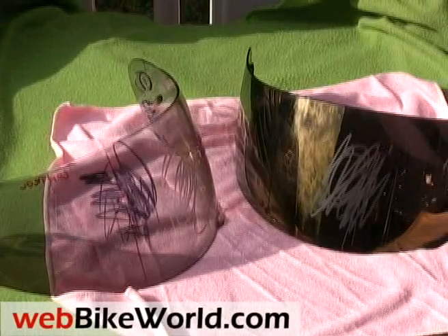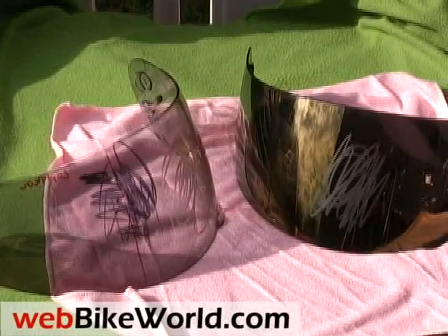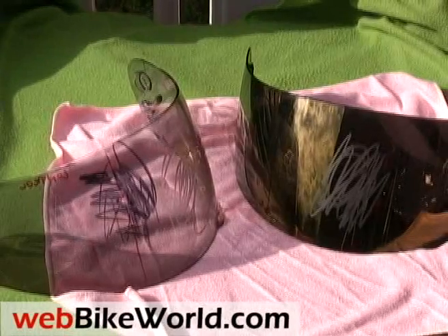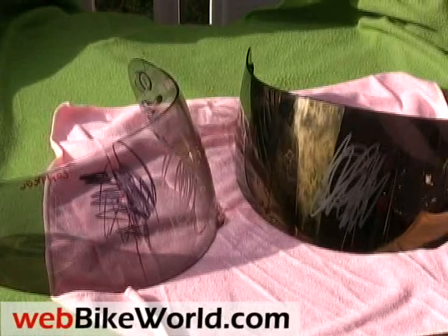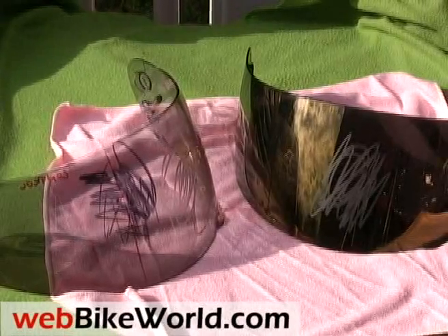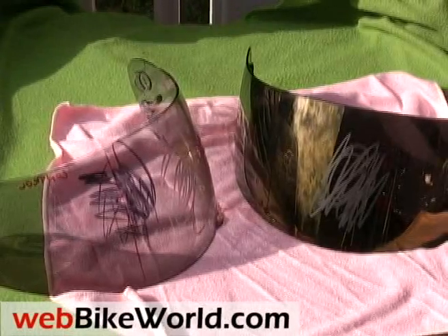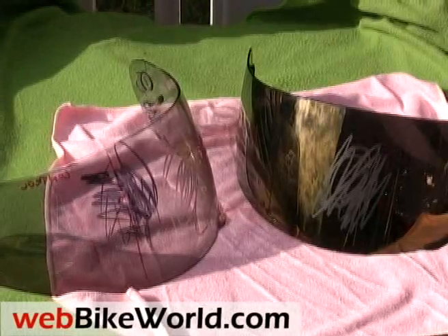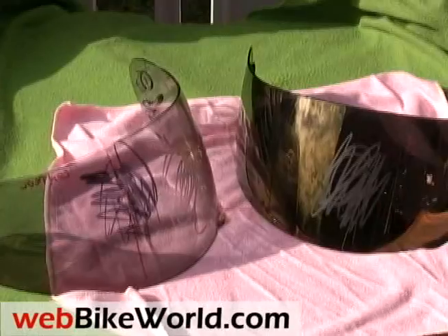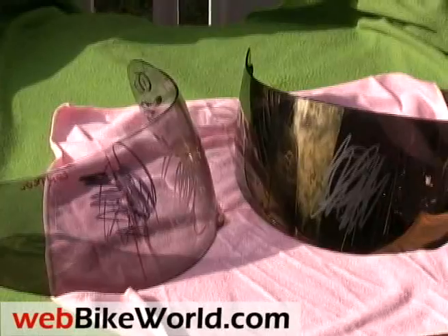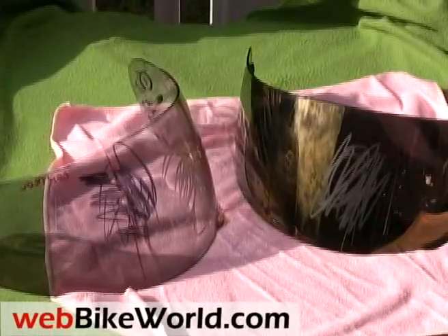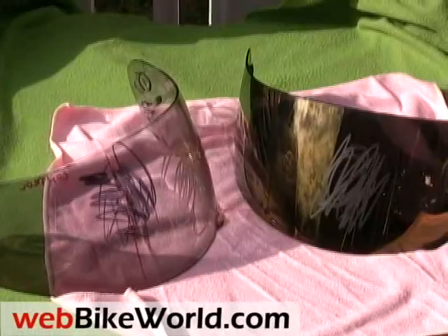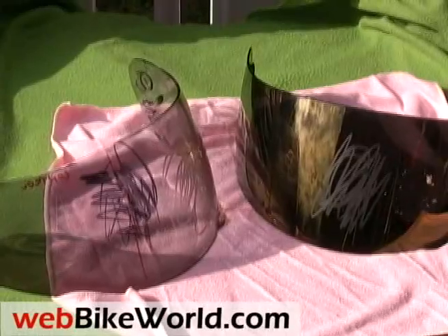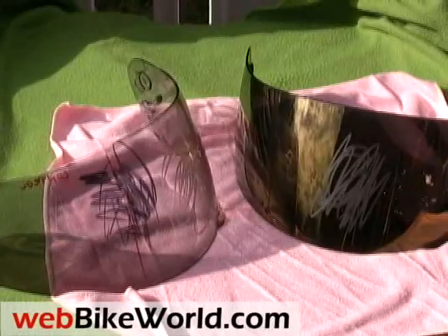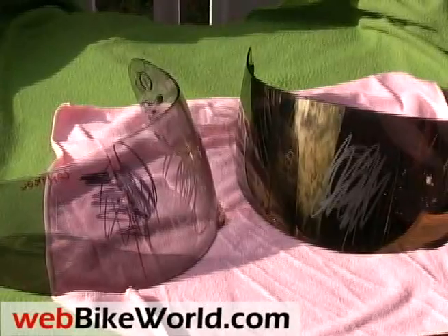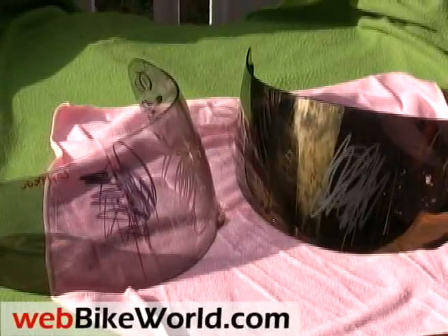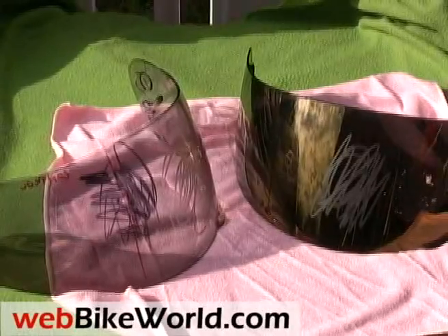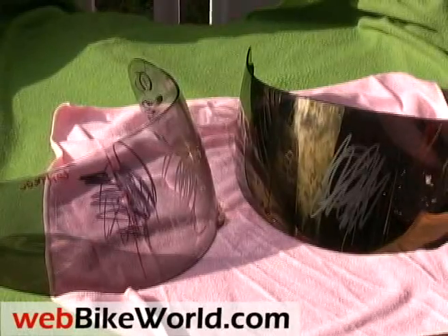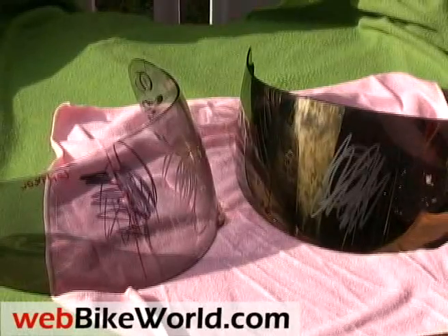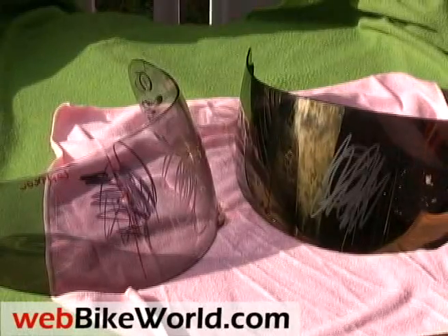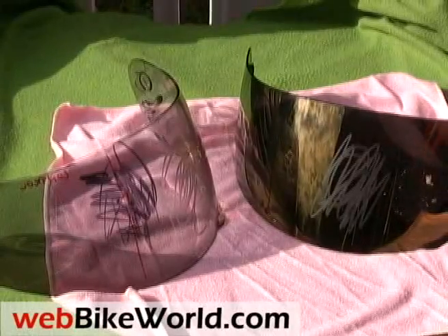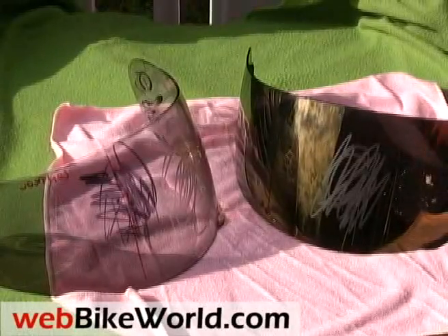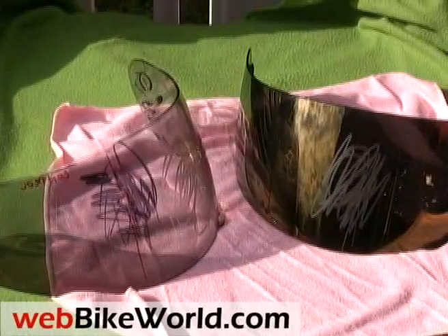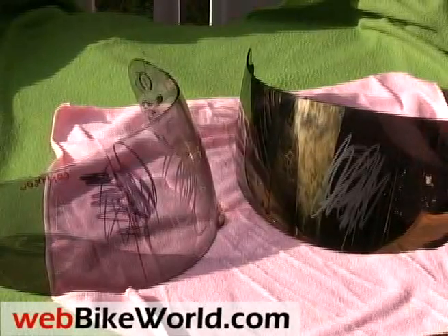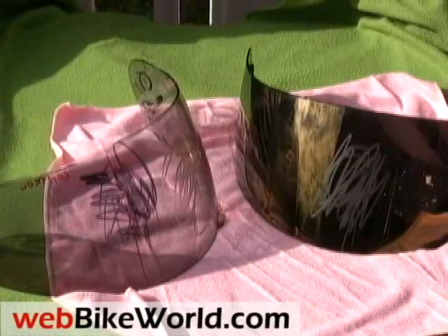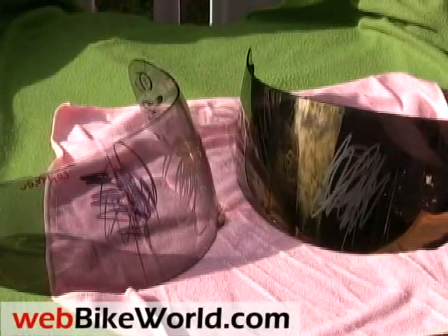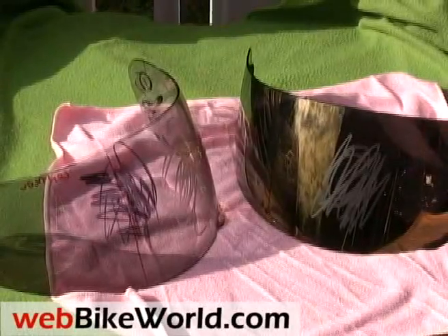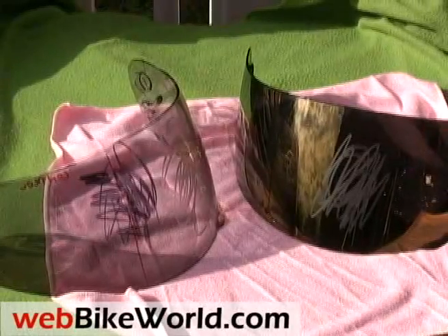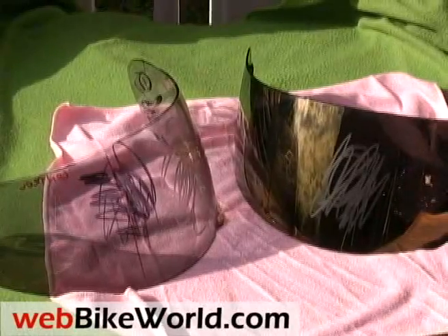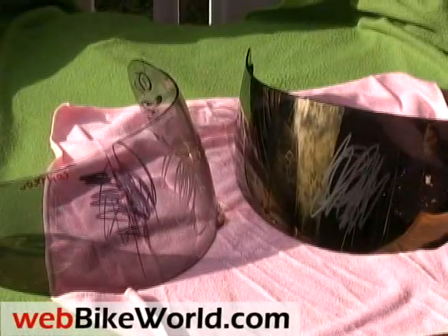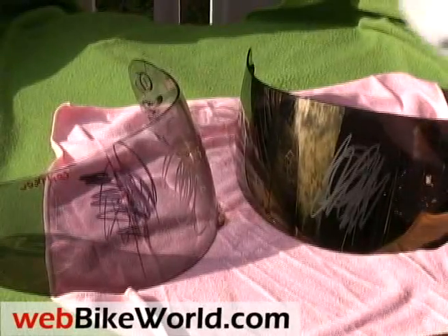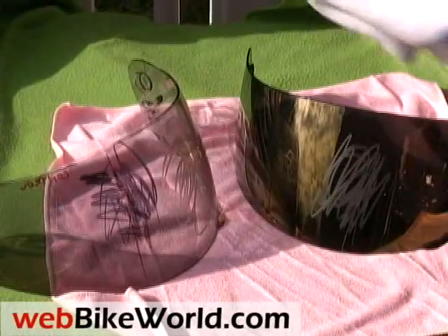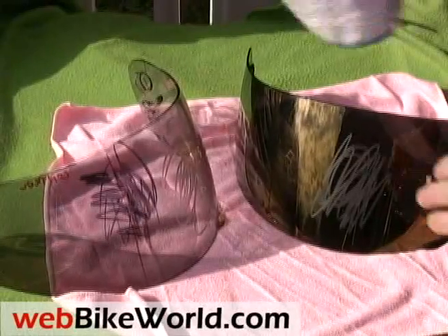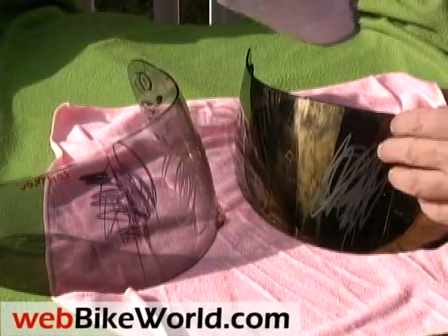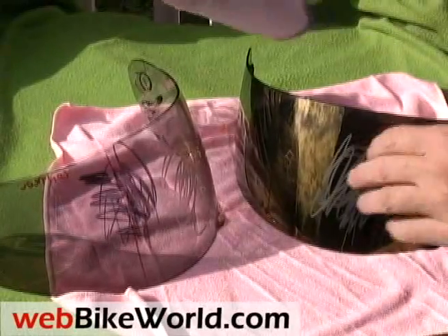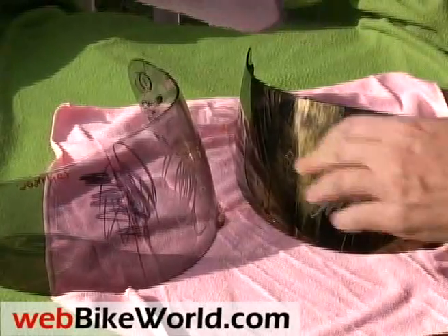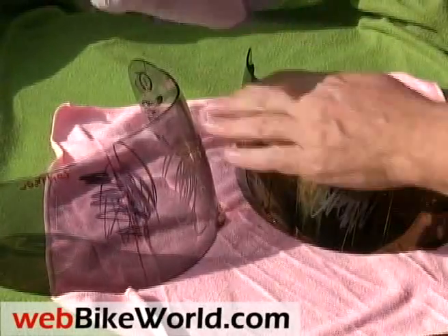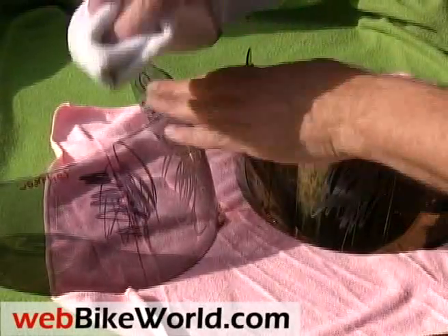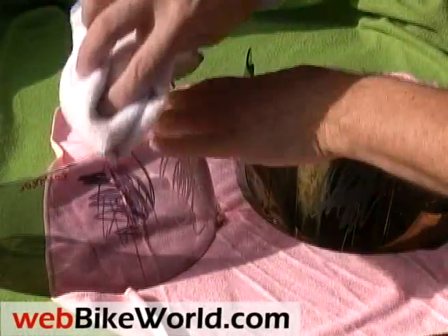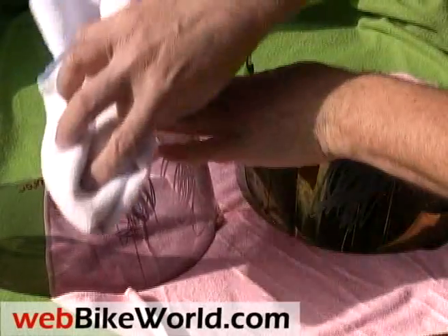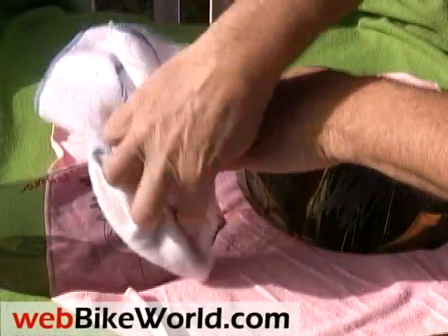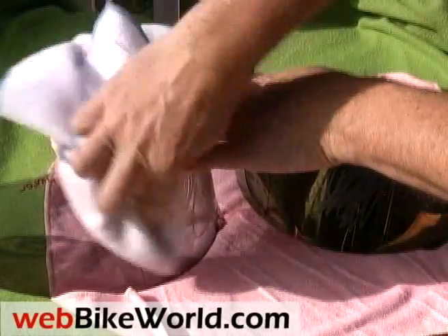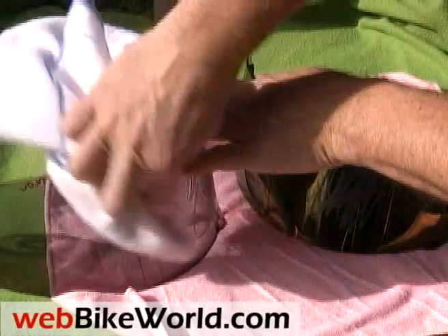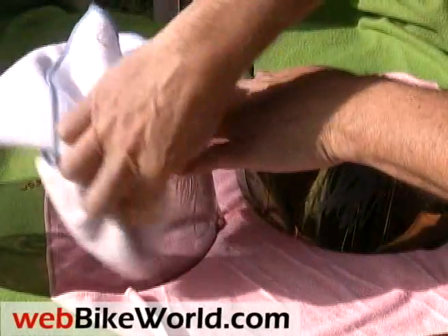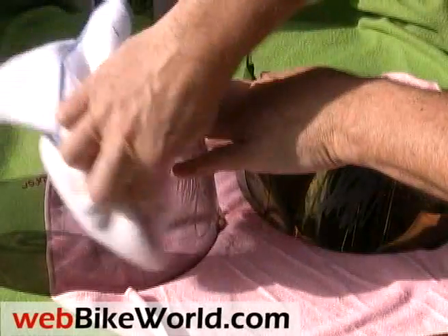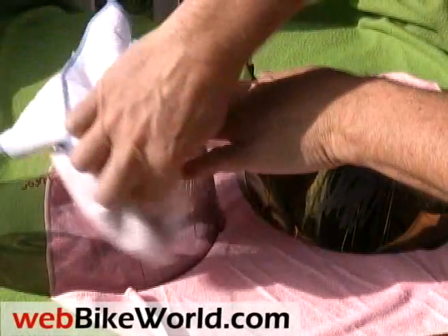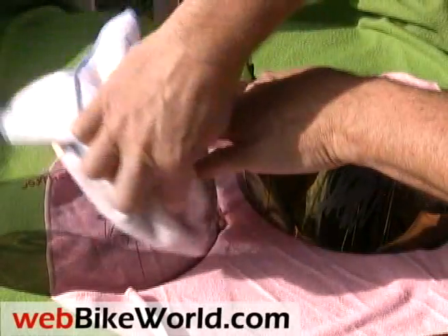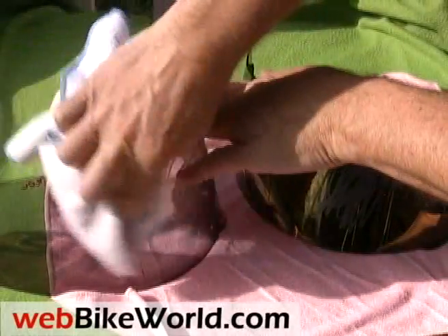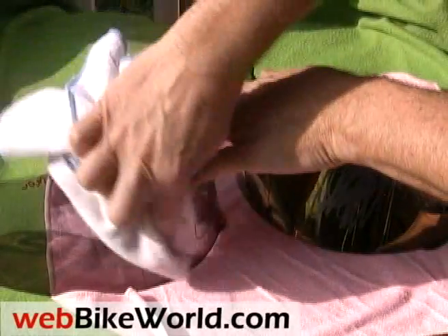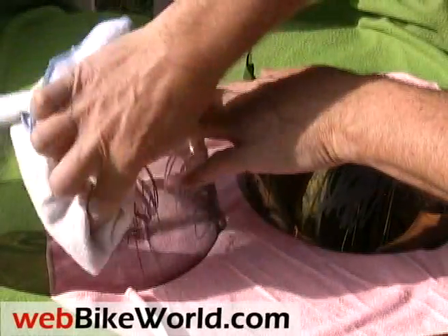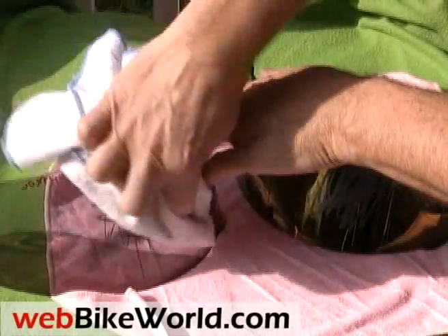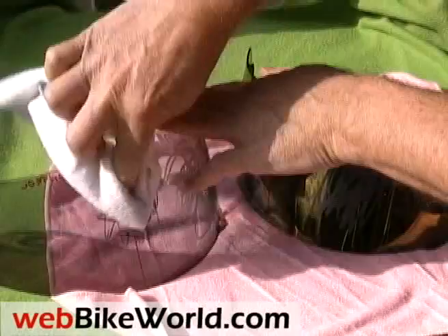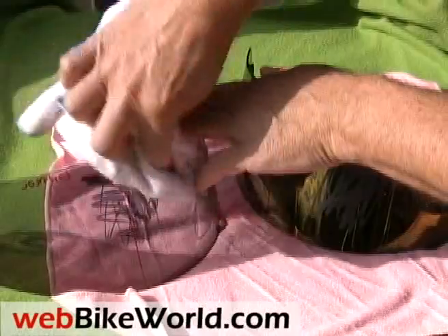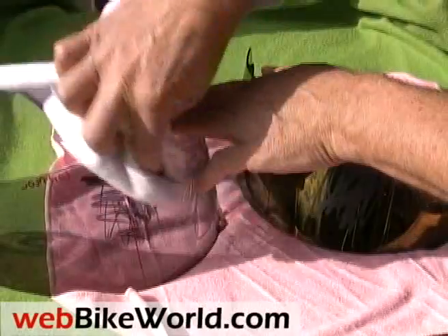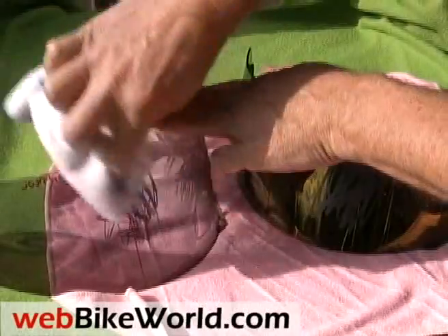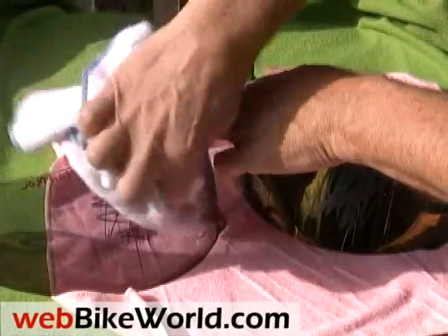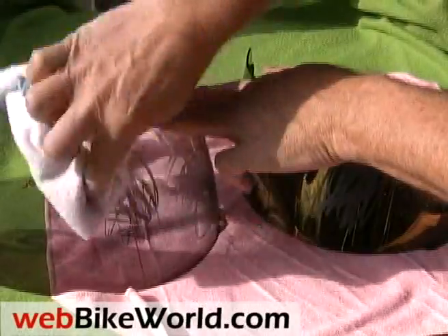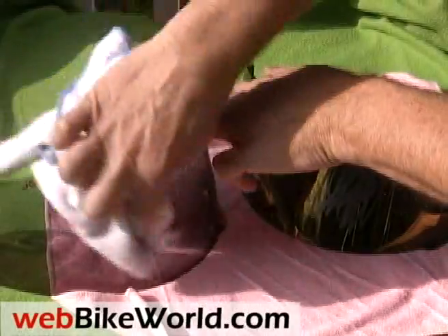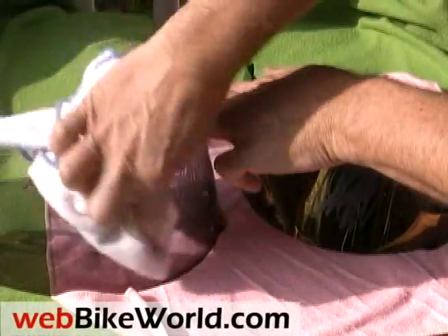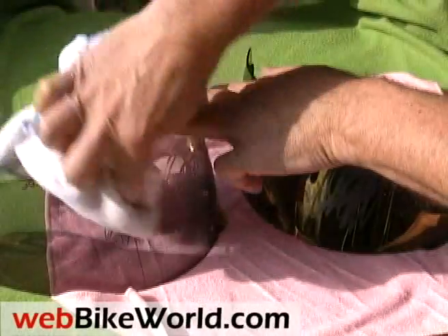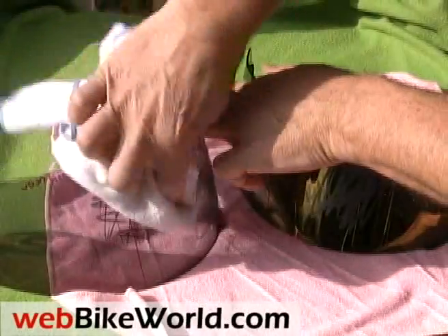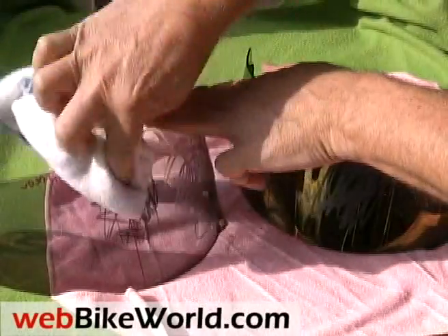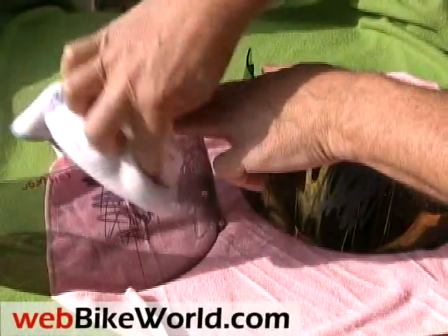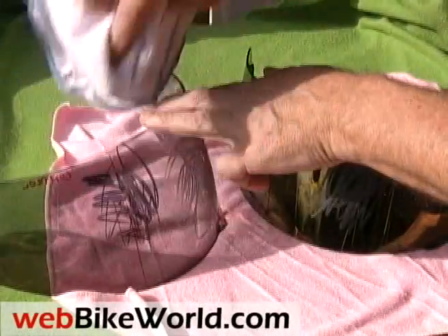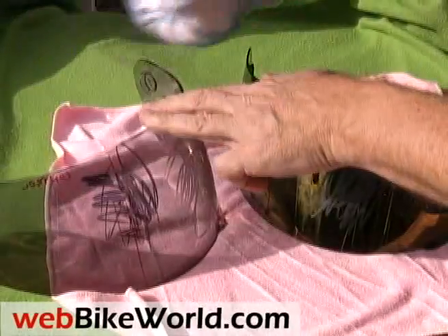Here's a microfleece towel. It has basically no effect on the plain visor, but a few swipes on the Aegis hydrophobic visor and it cleans right up.